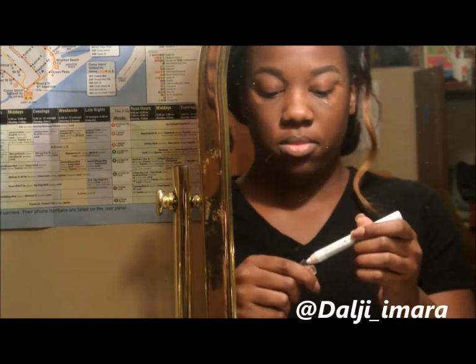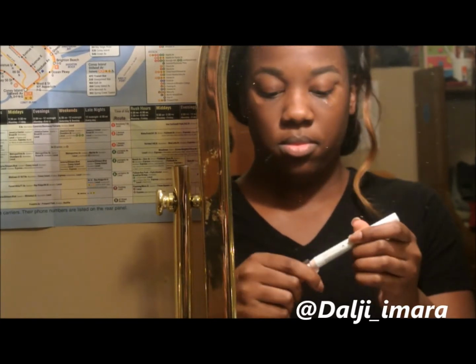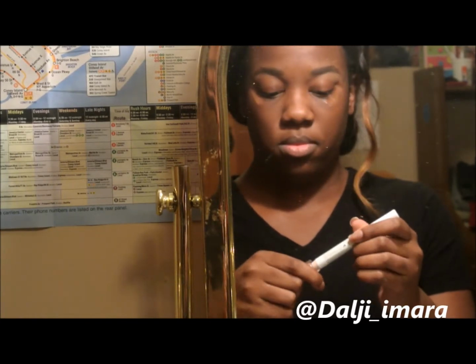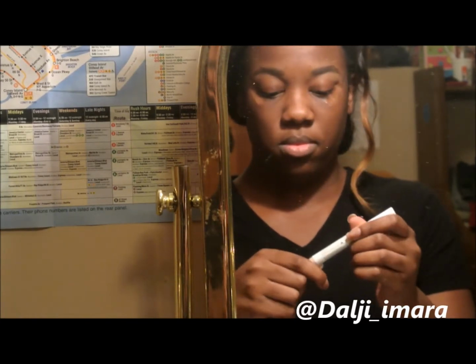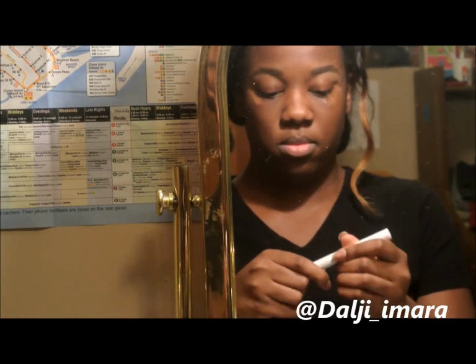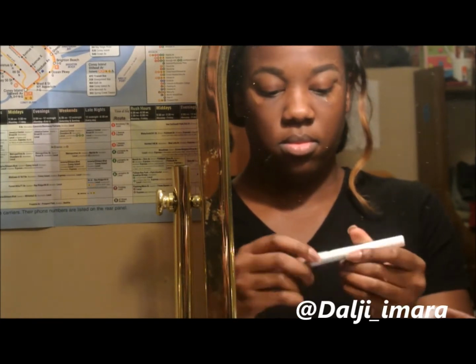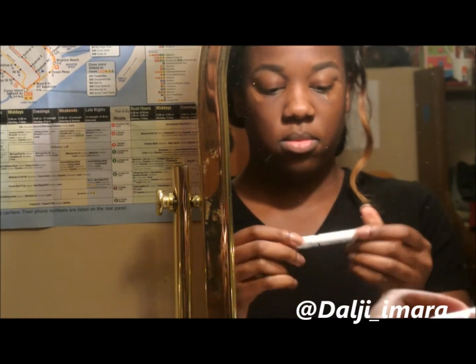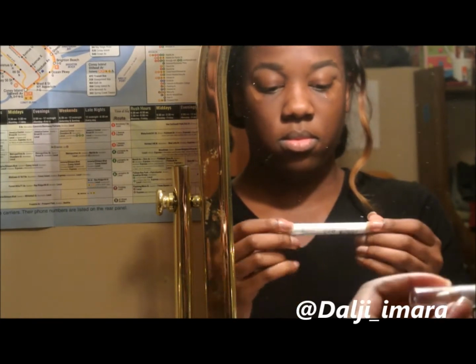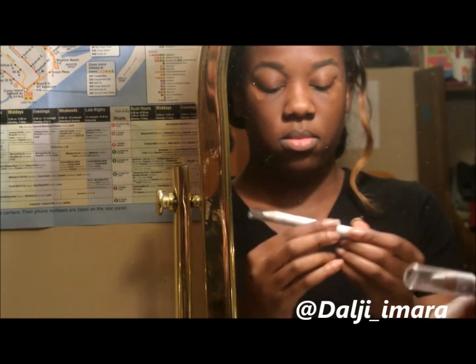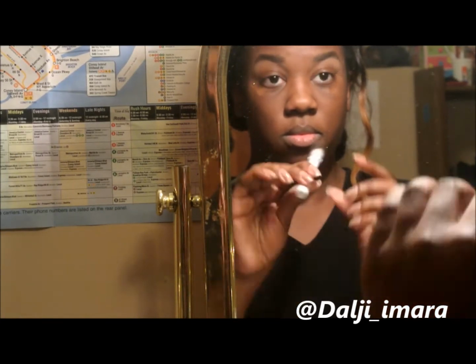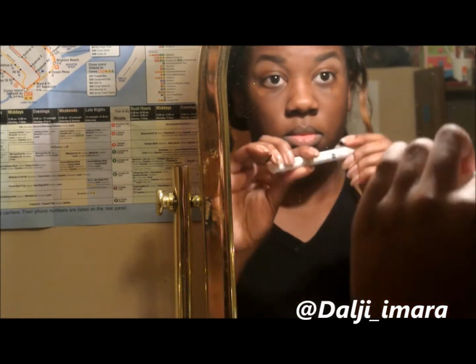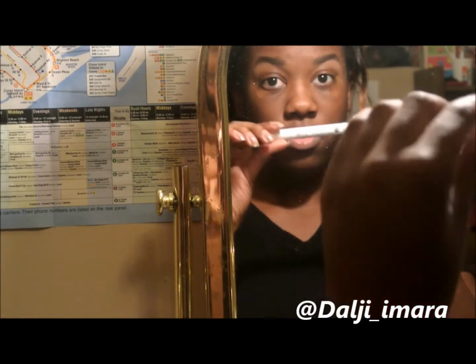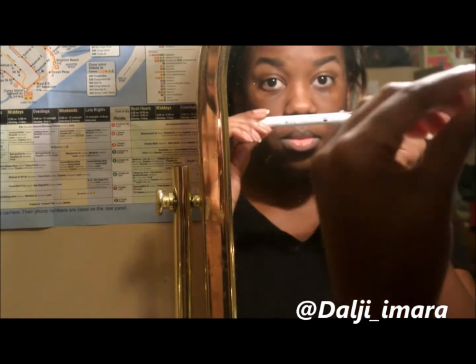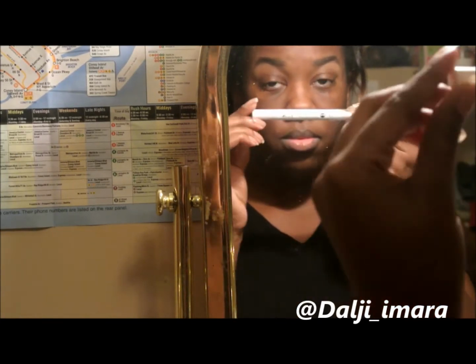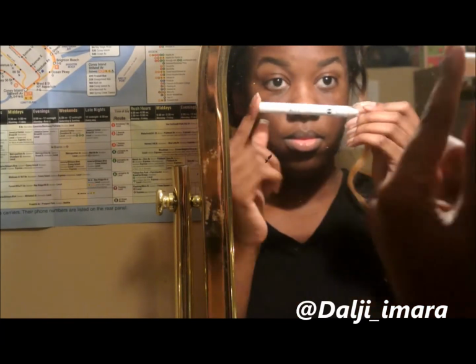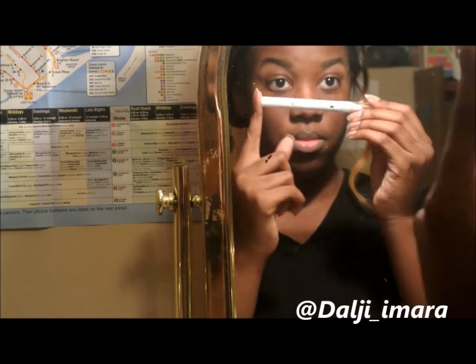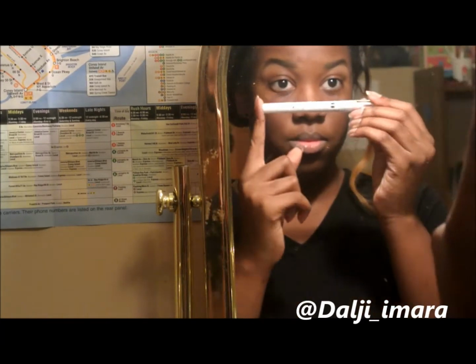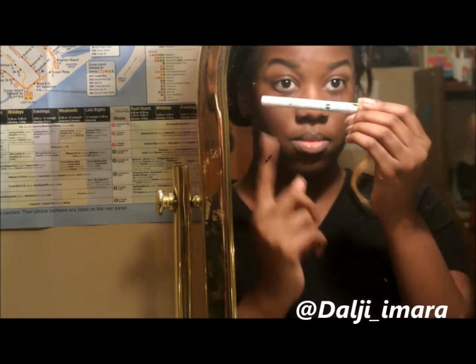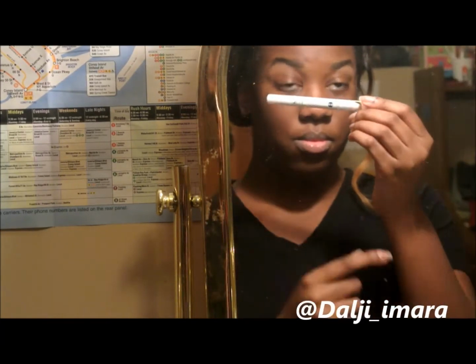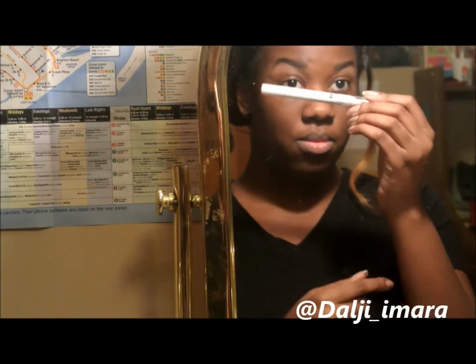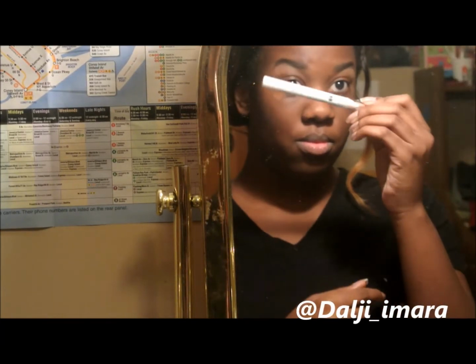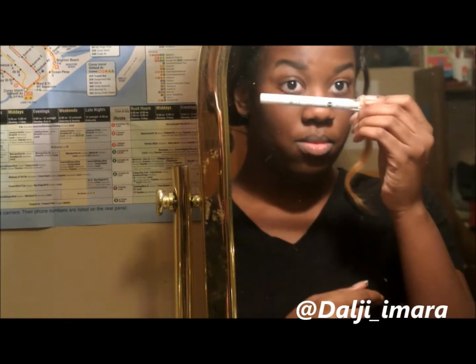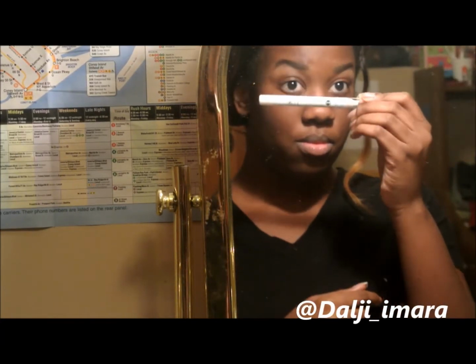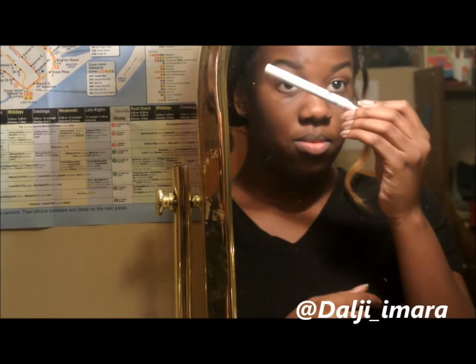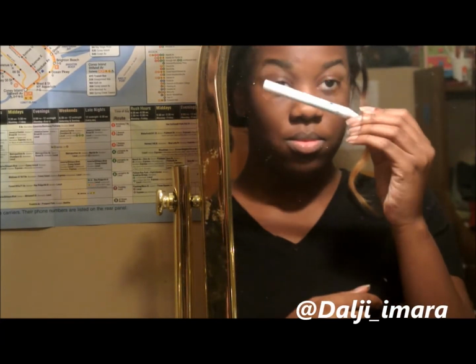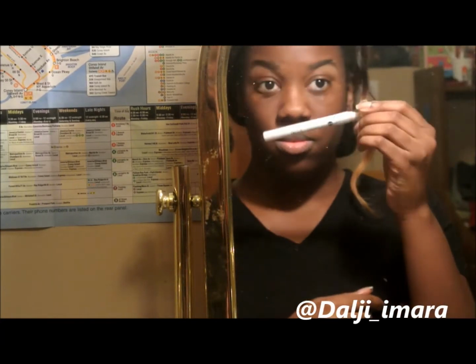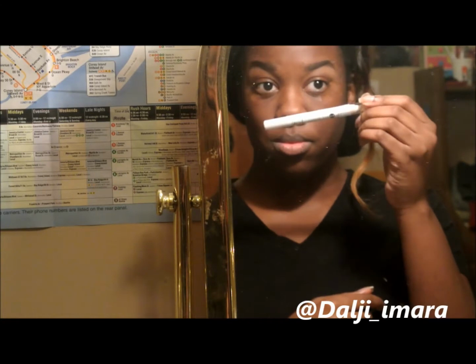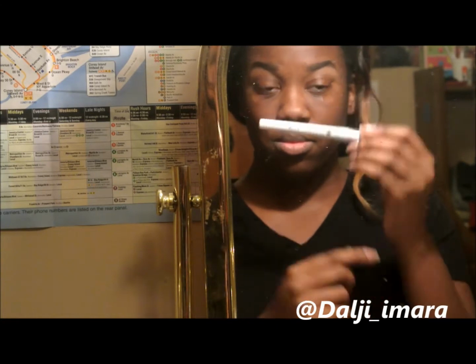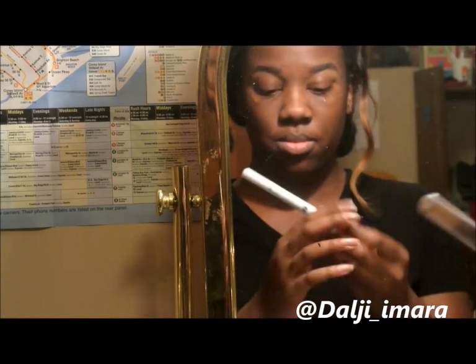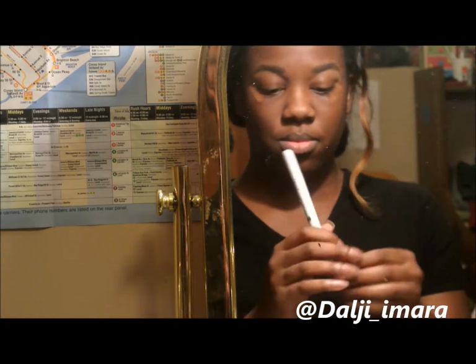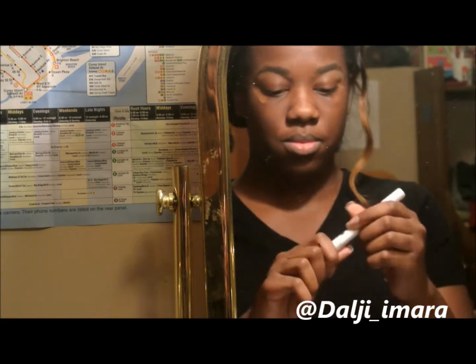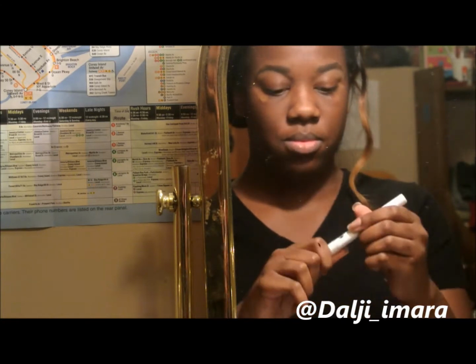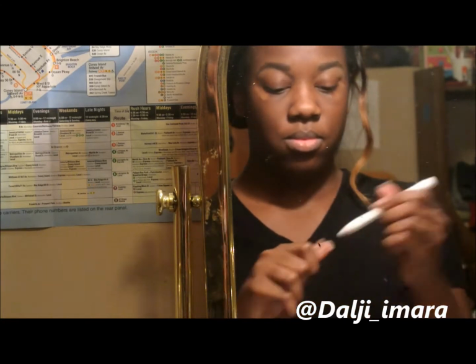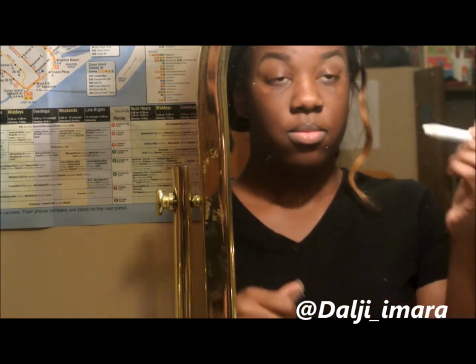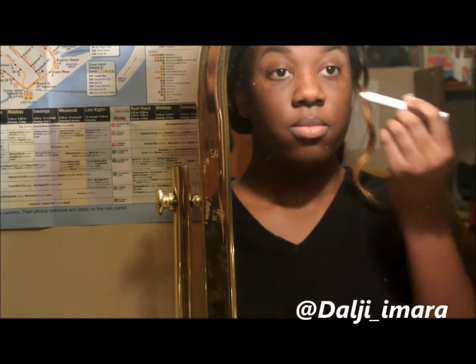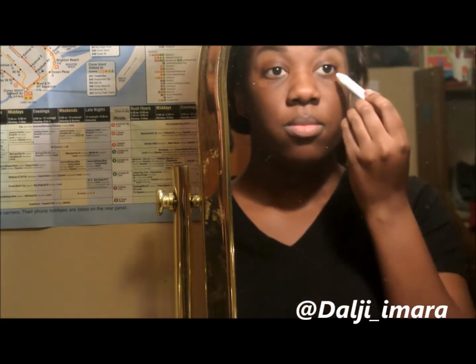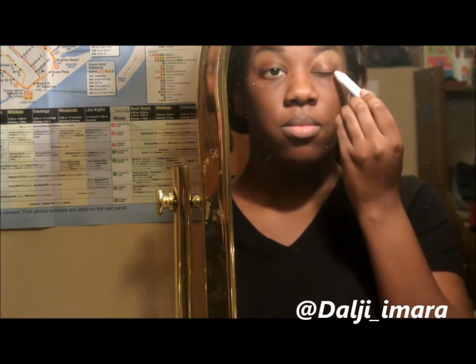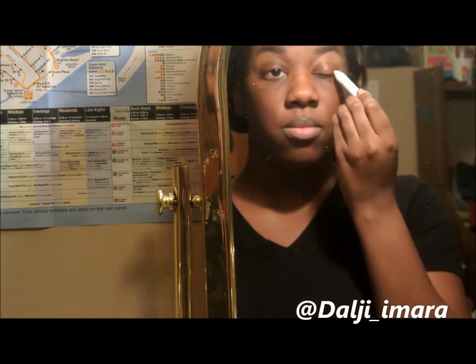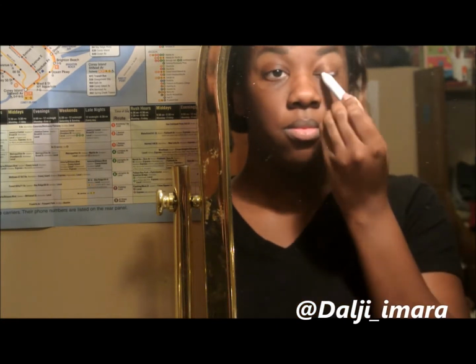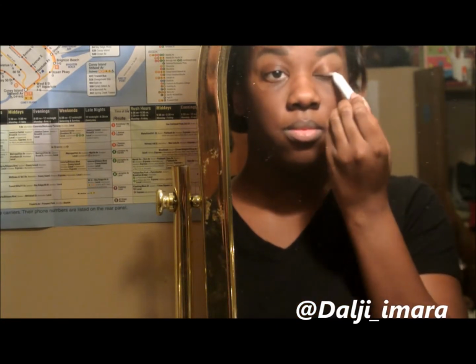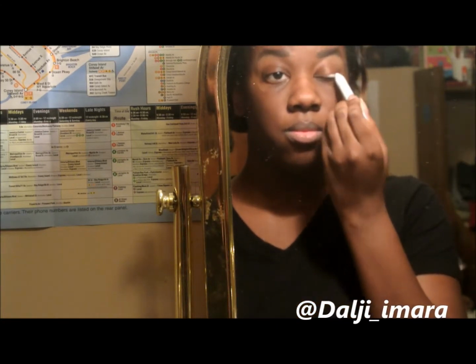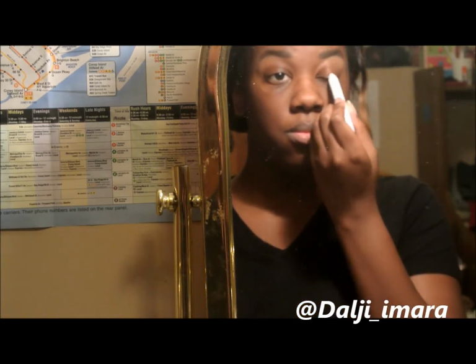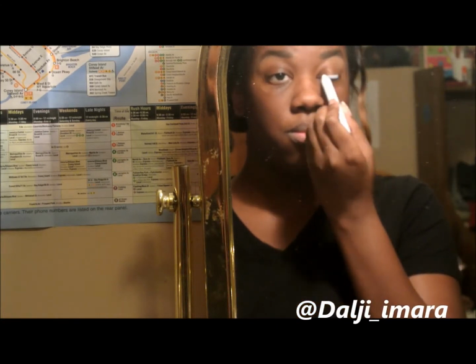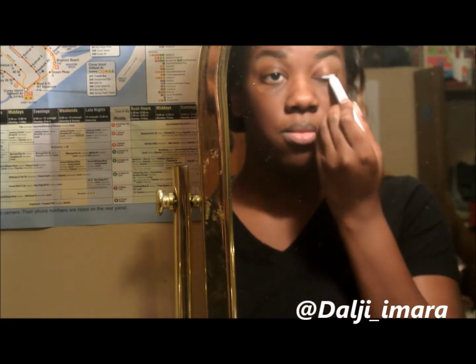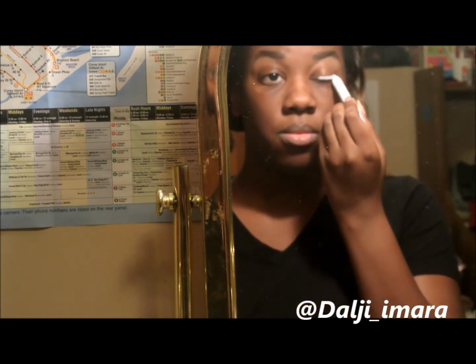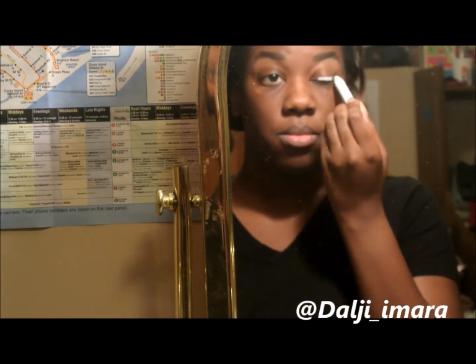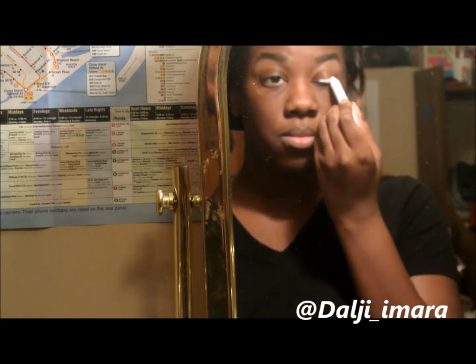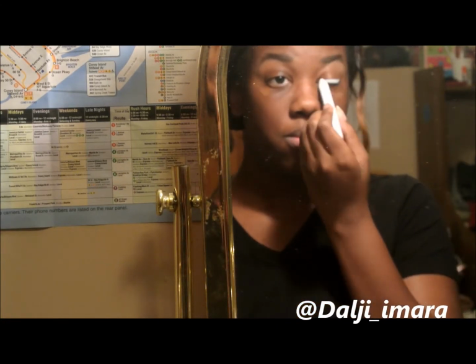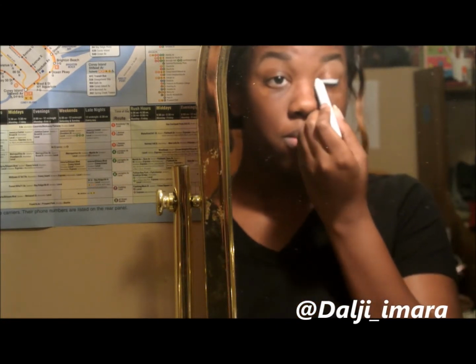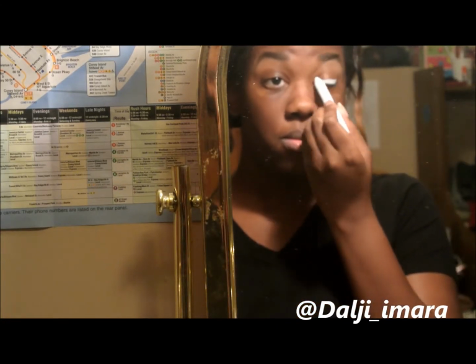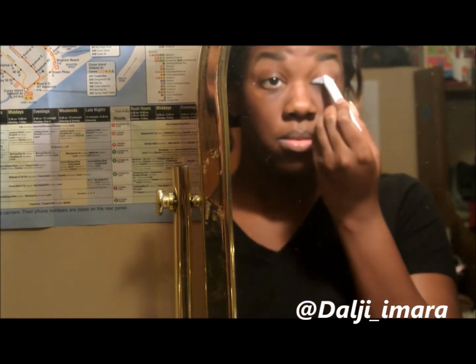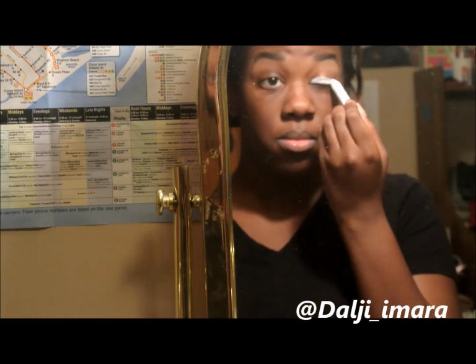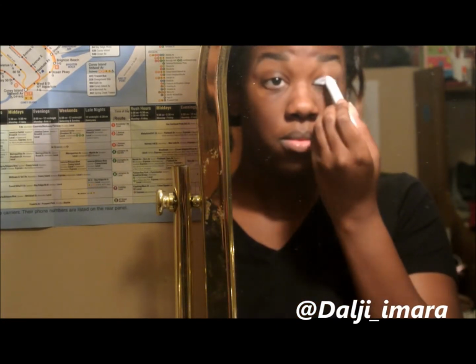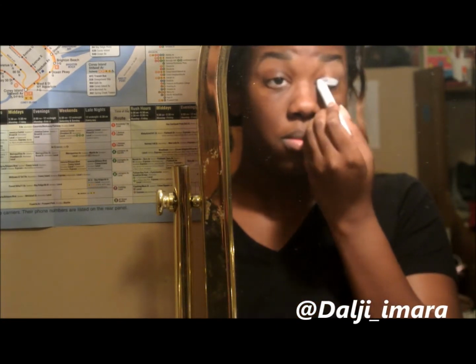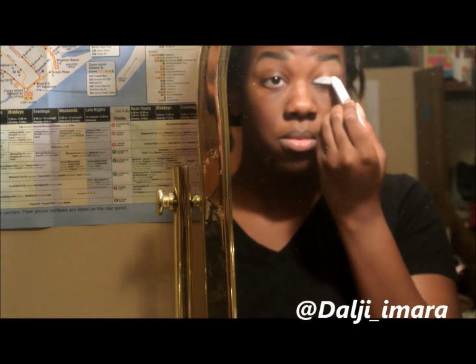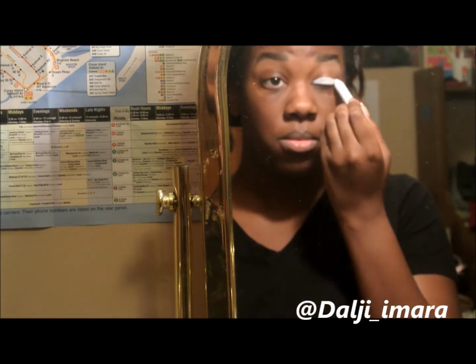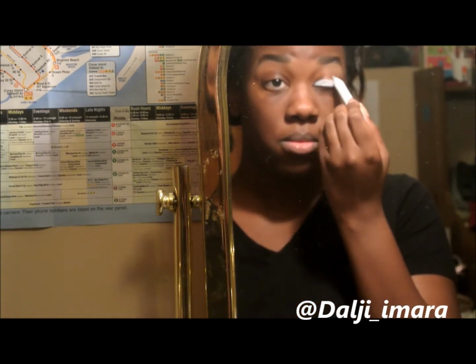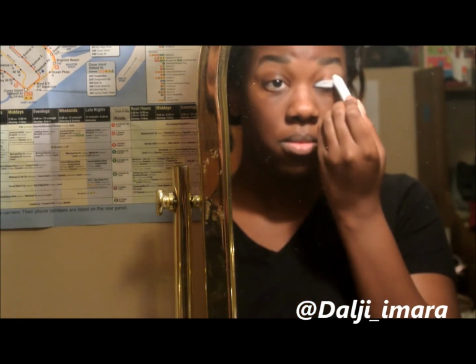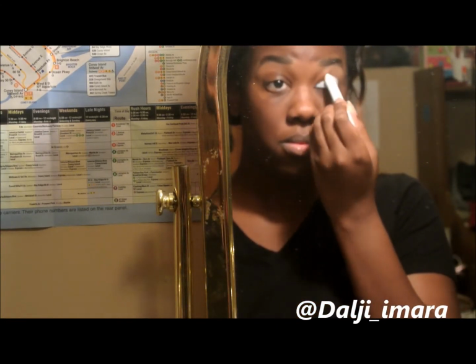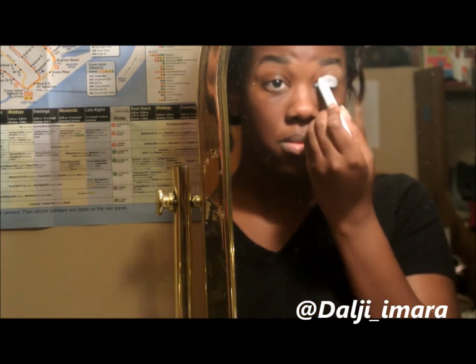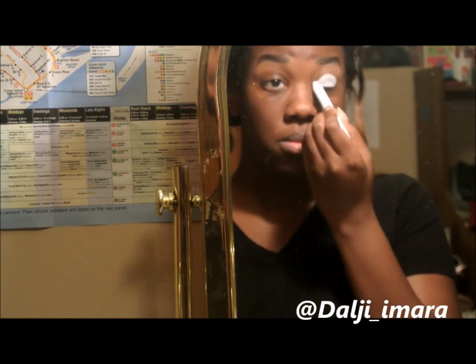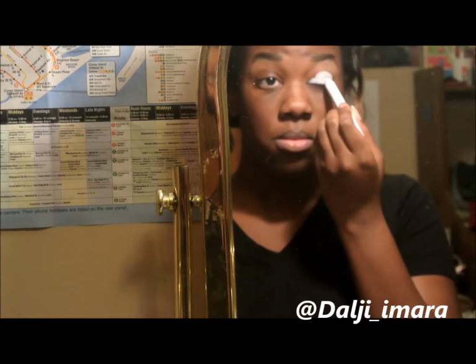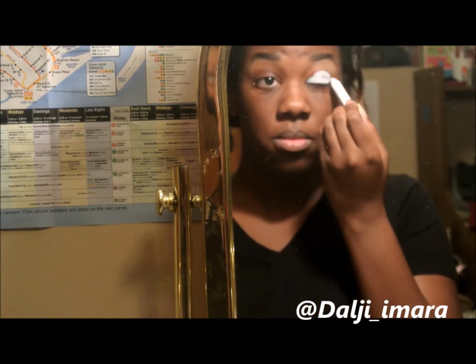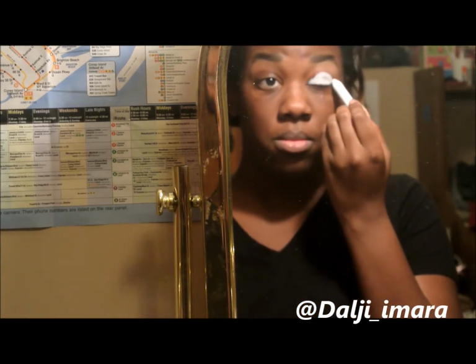I'm taking the NYX Jumbo Pencil in Milk and applying this all over my lid — all over my eyelids.